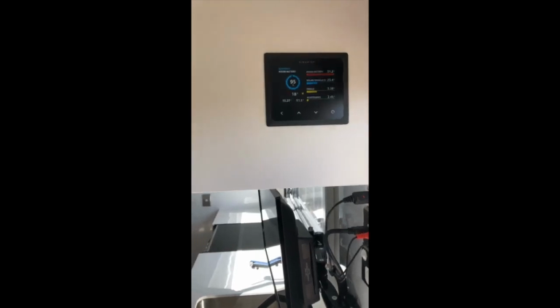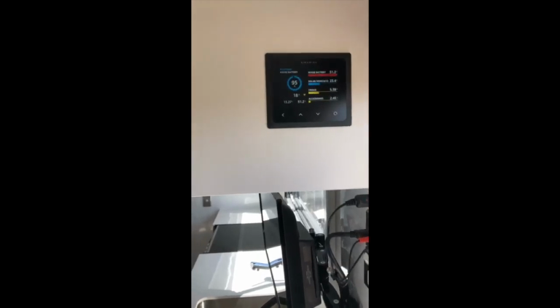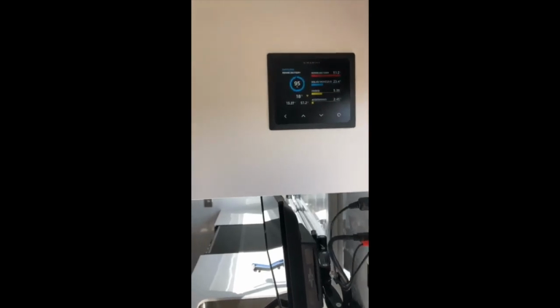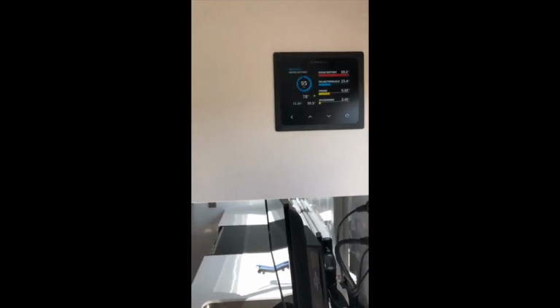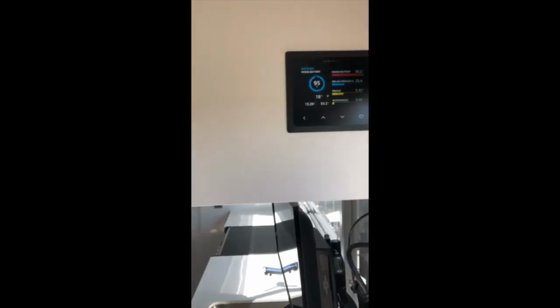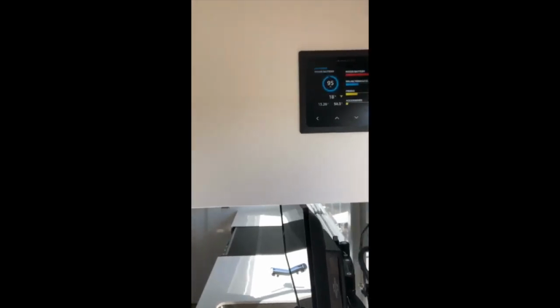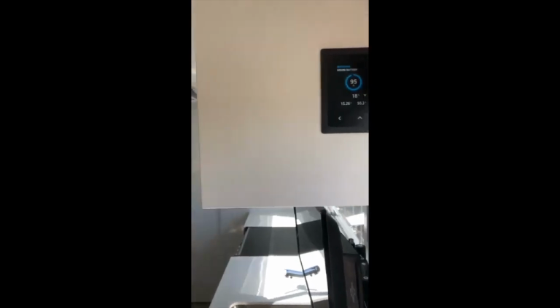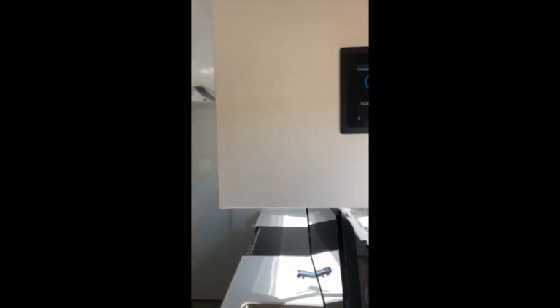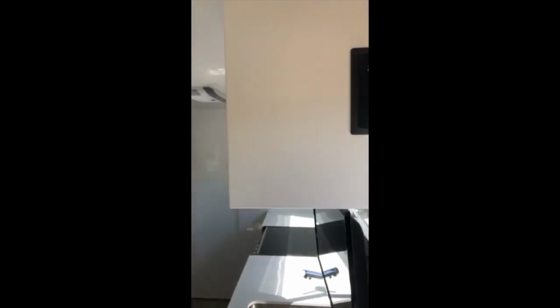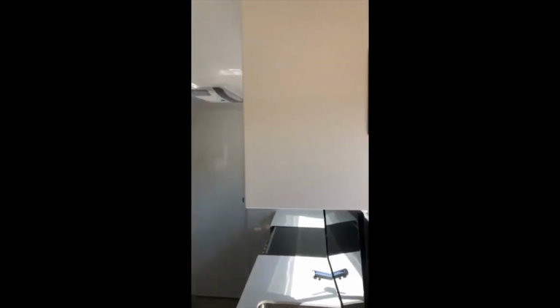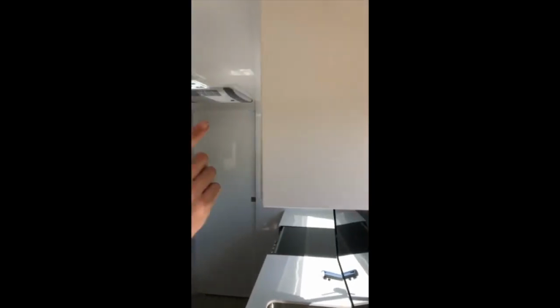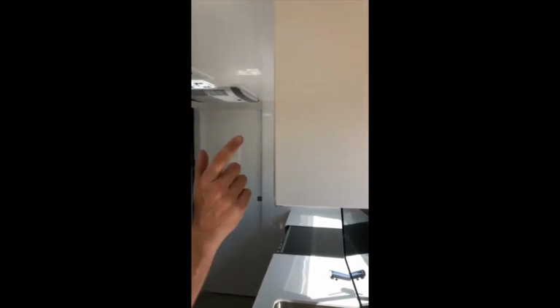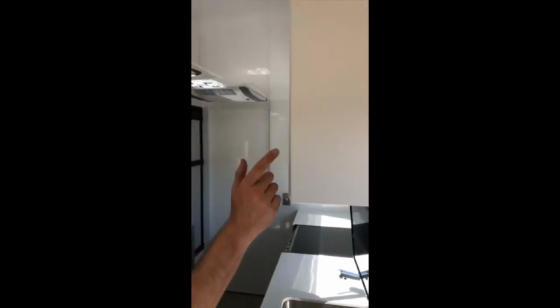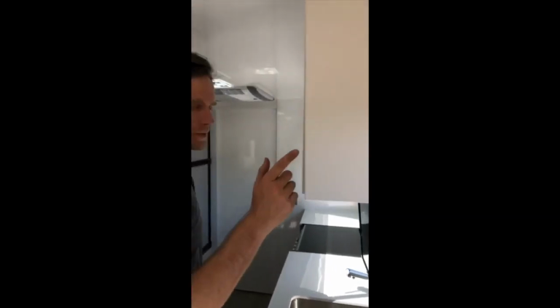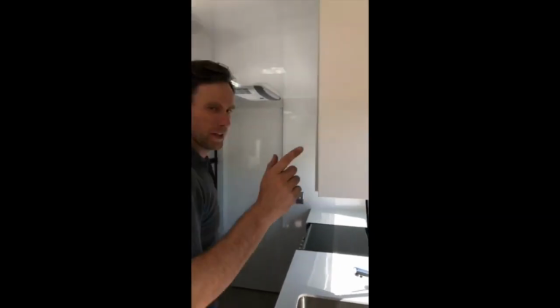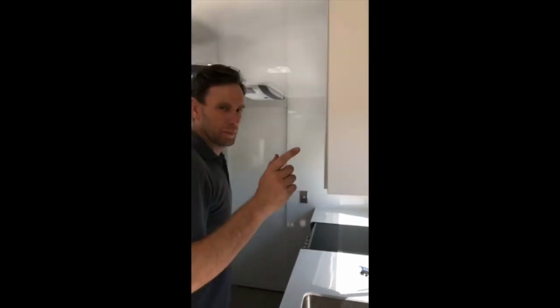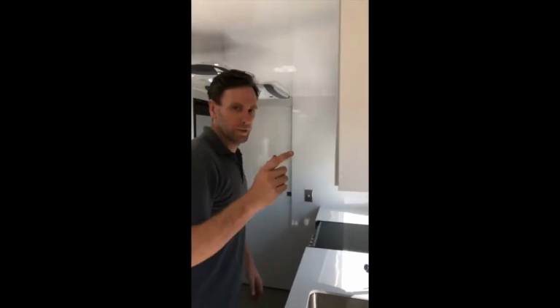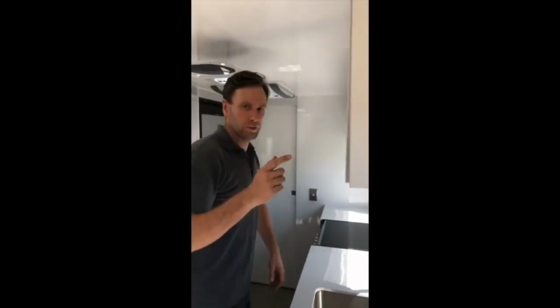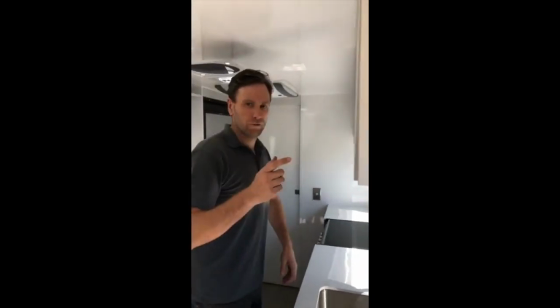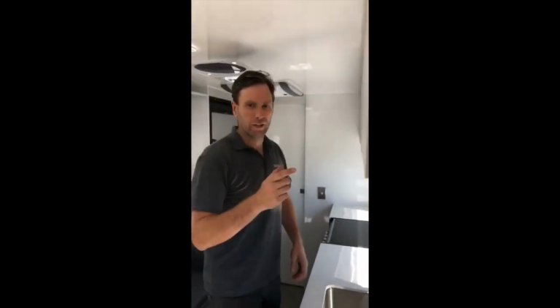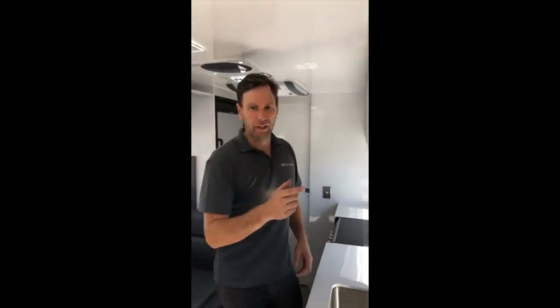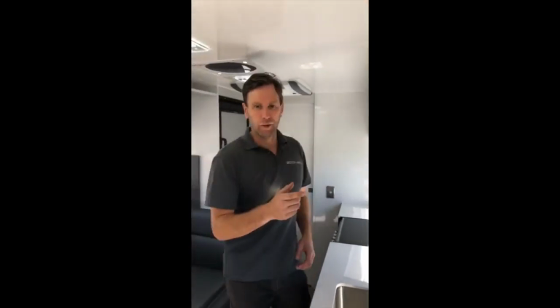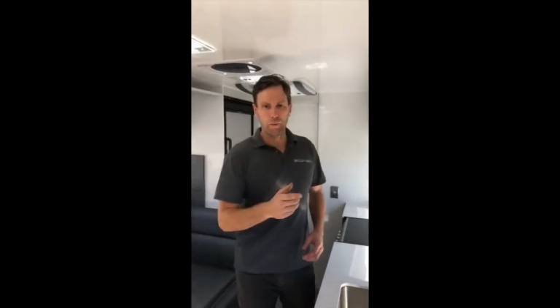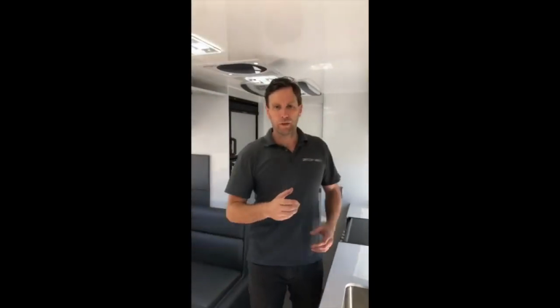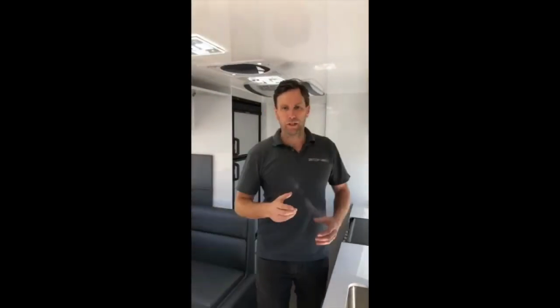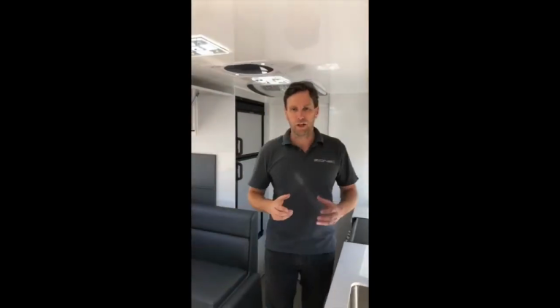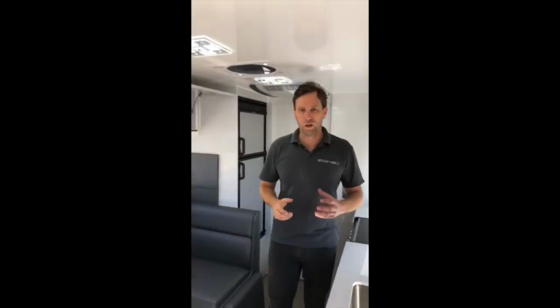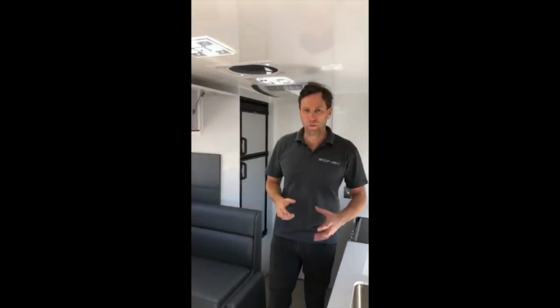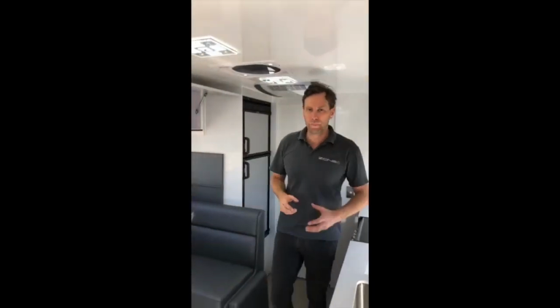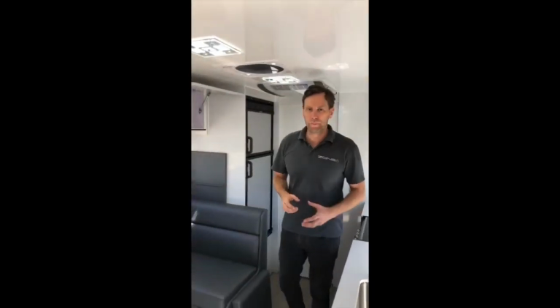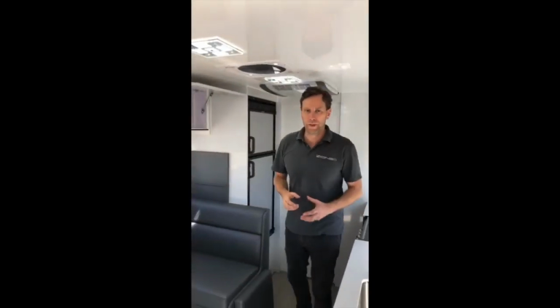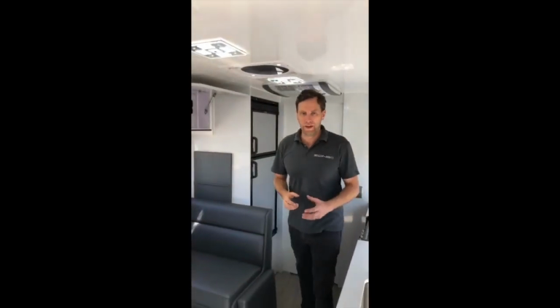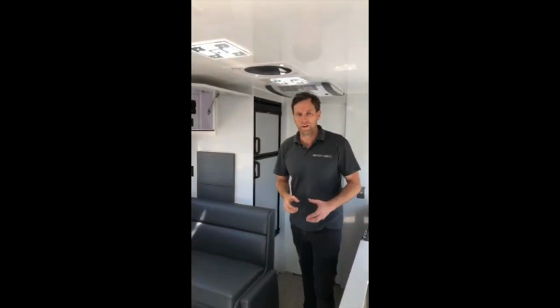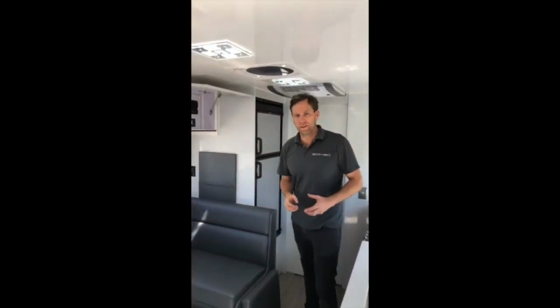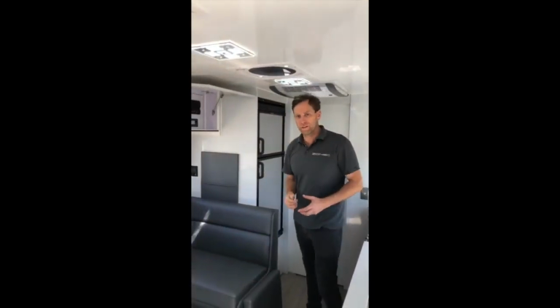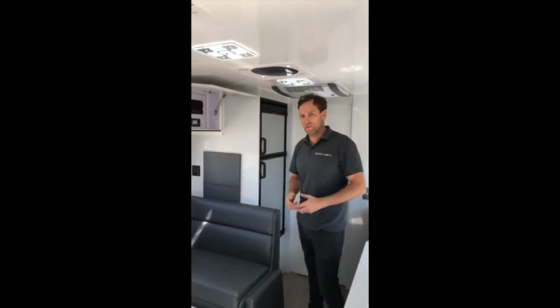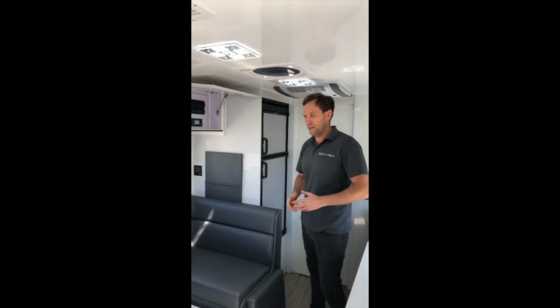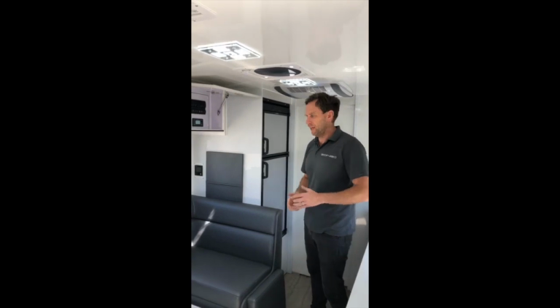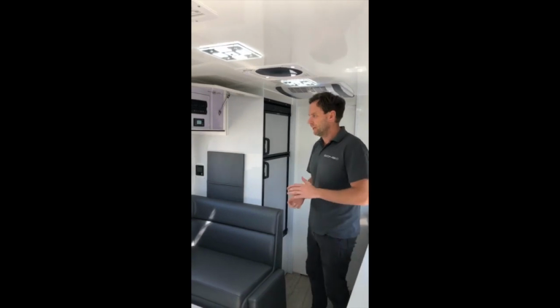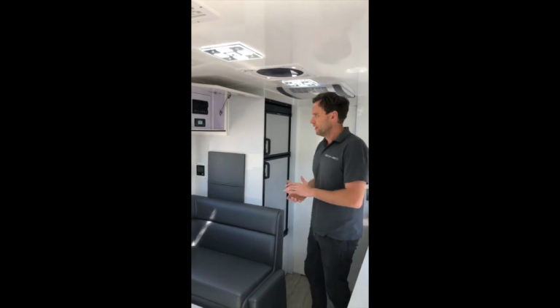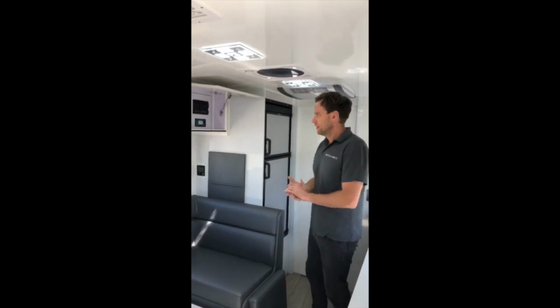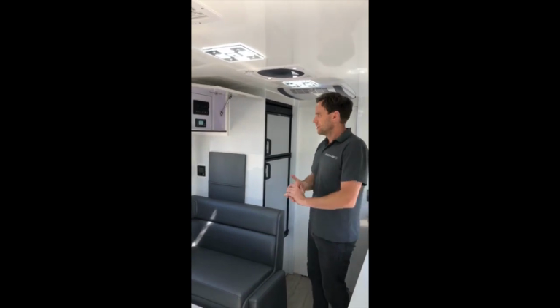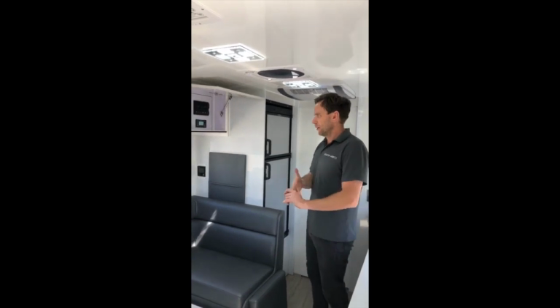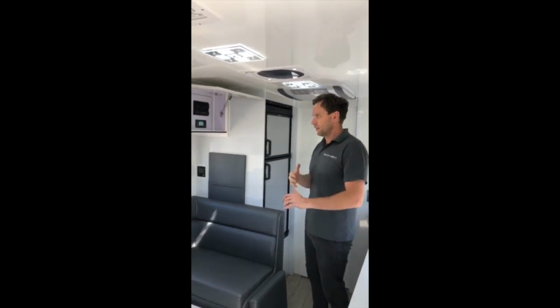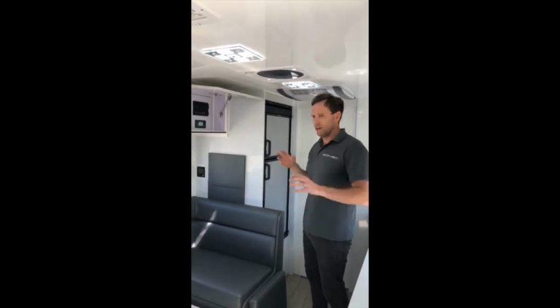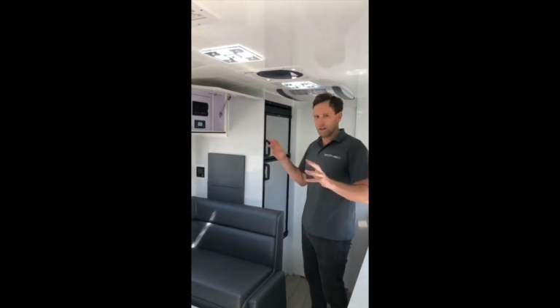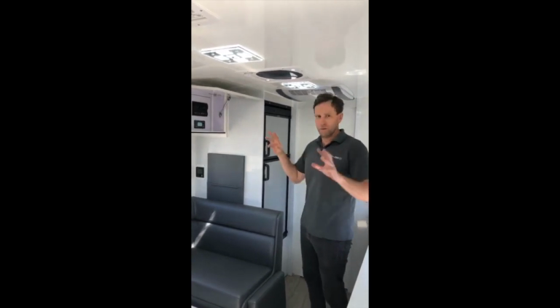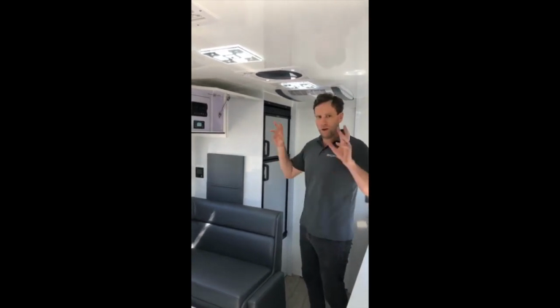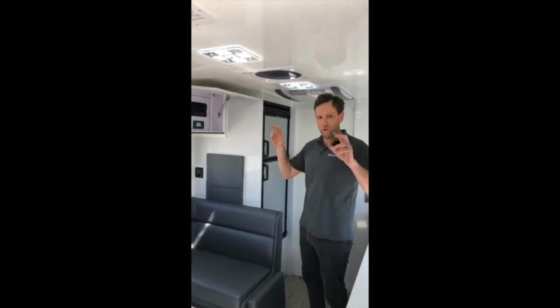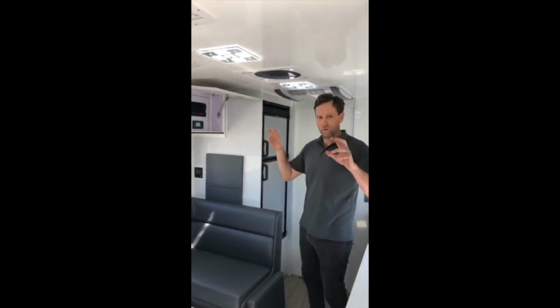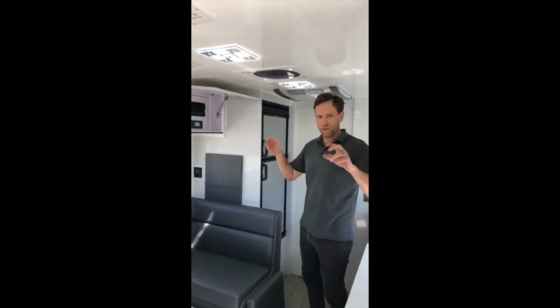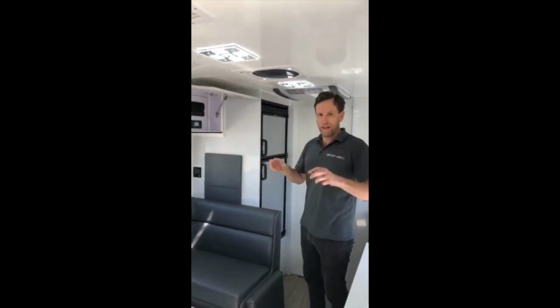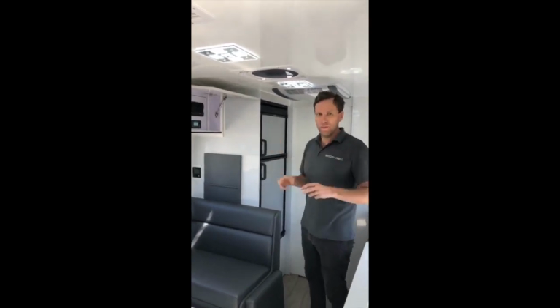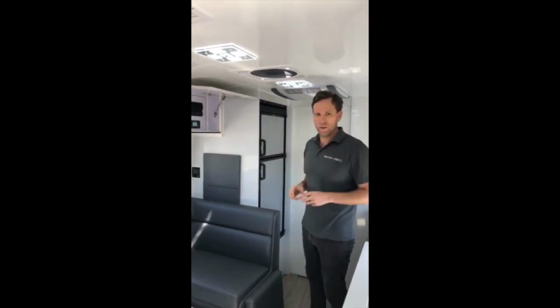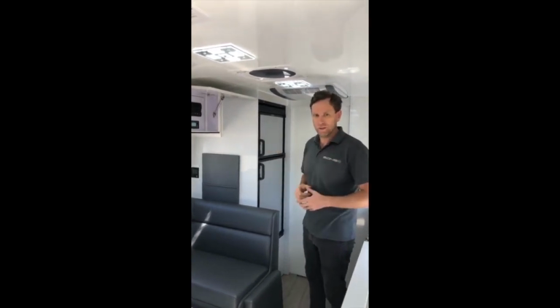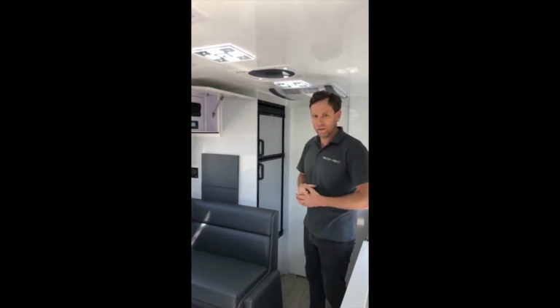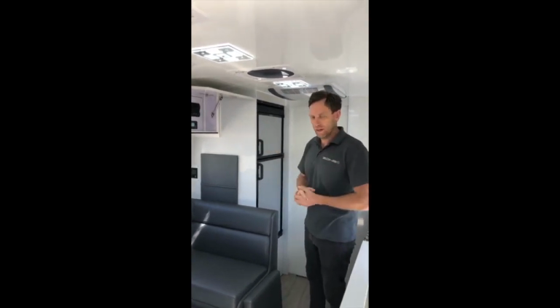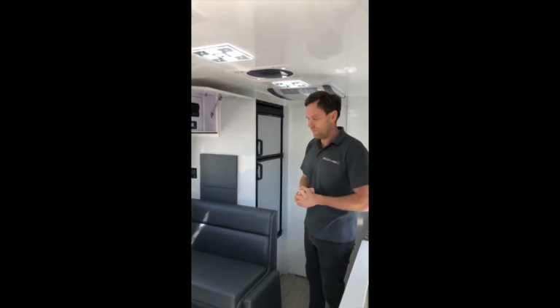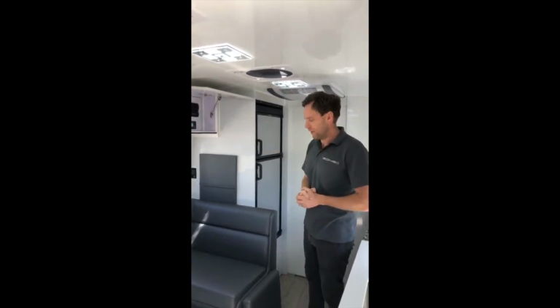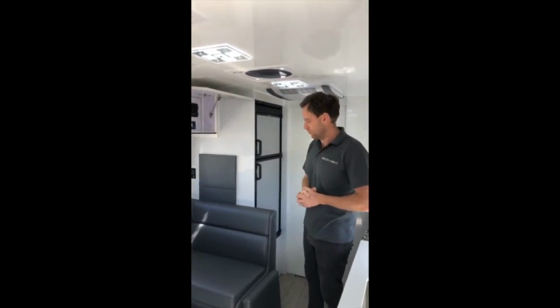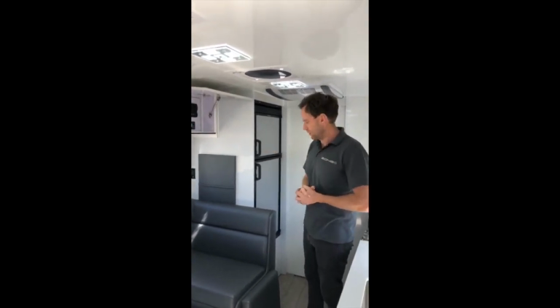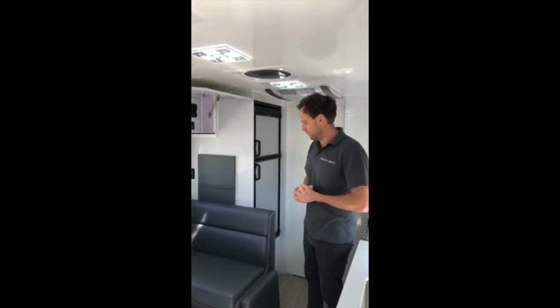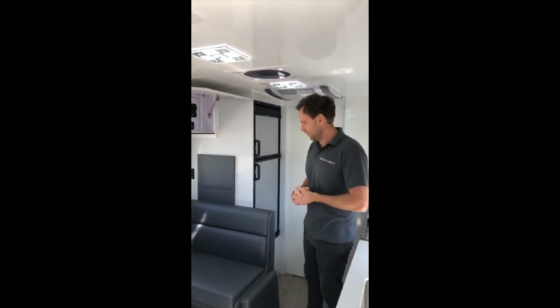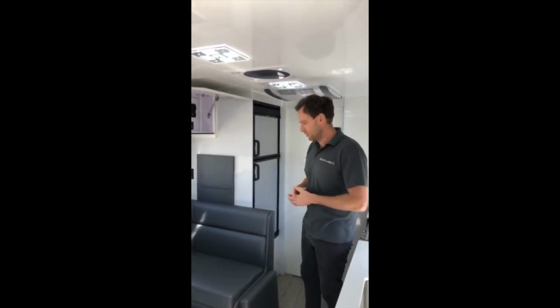Alrighty, so you can probably see up on the screen there that we're pulling a lot of power out of this van. We're currently off-grid camping in the car park, which is nice.